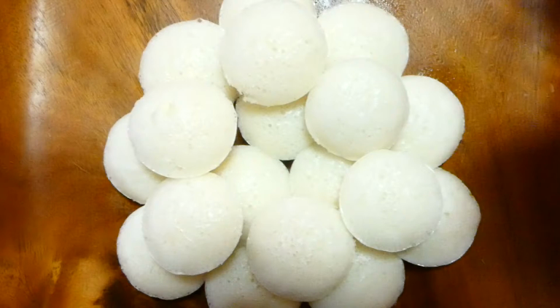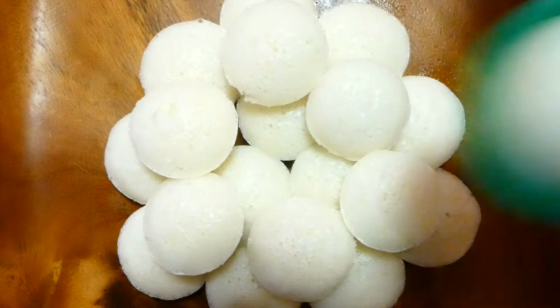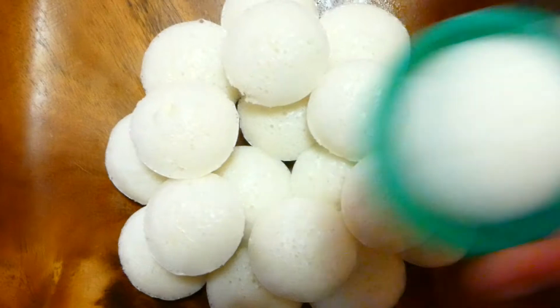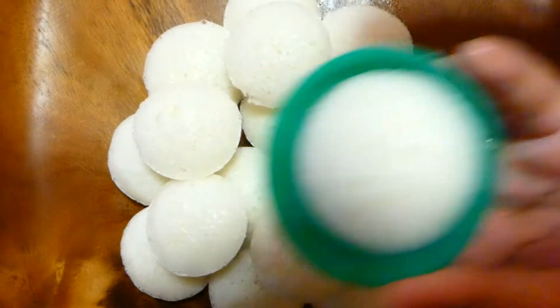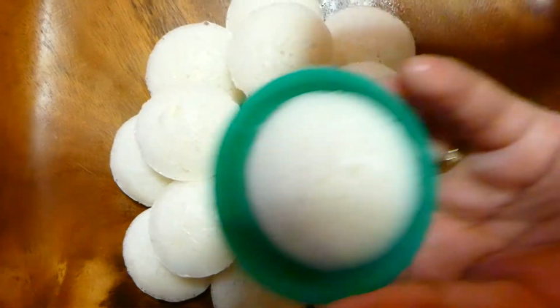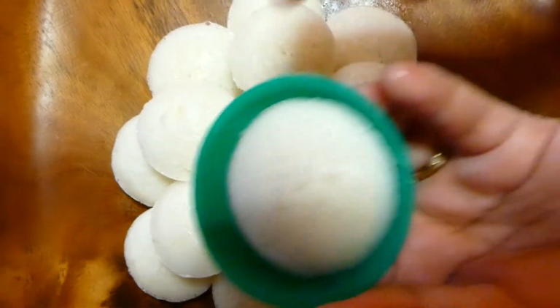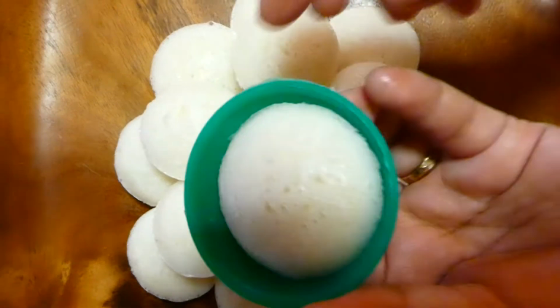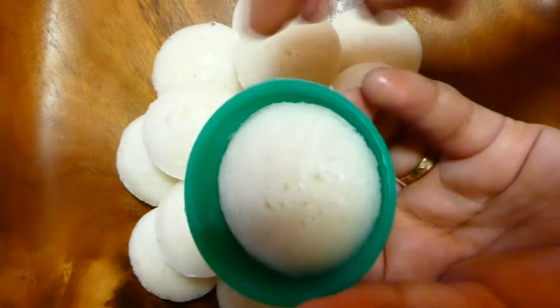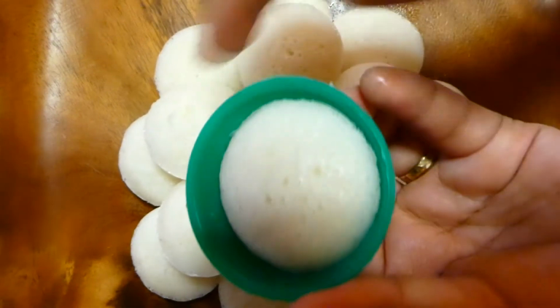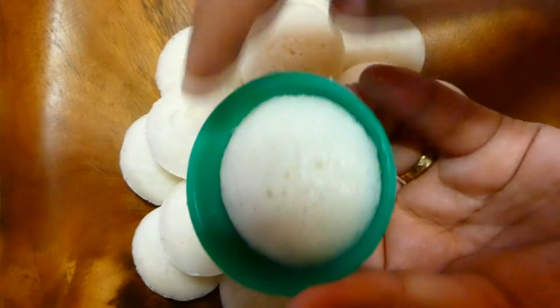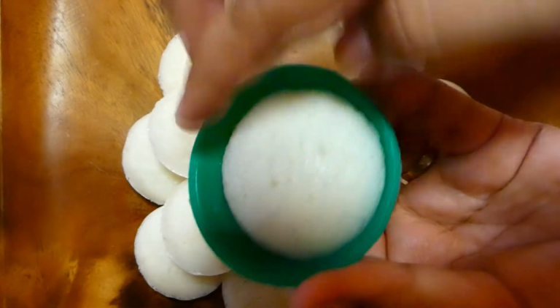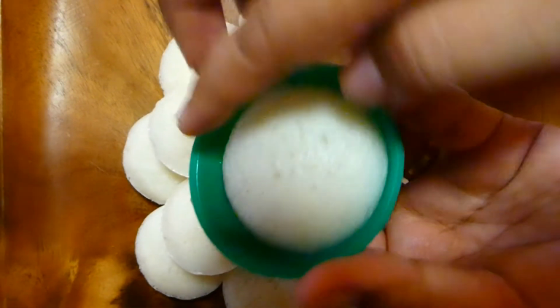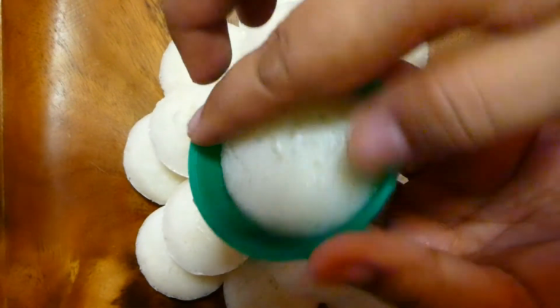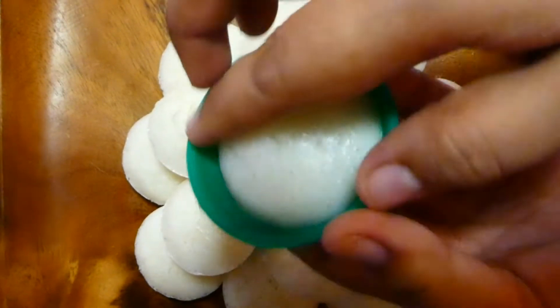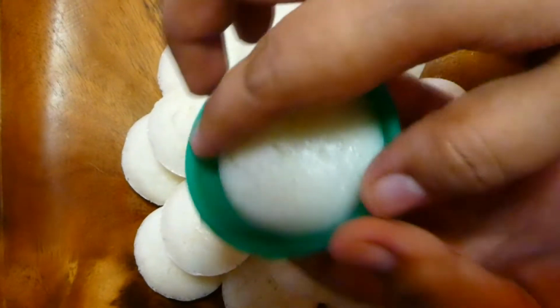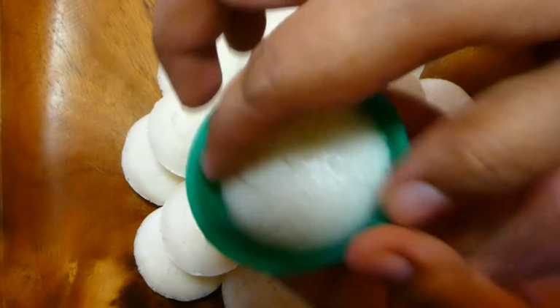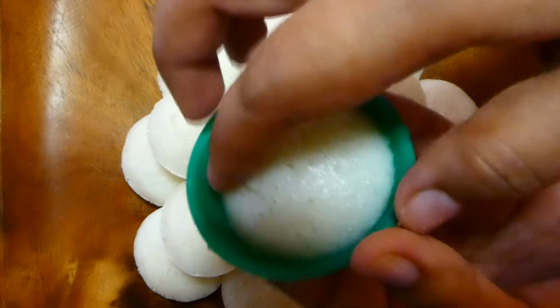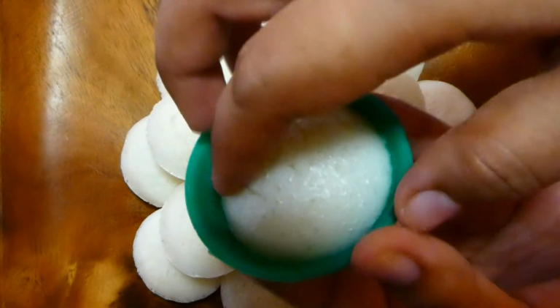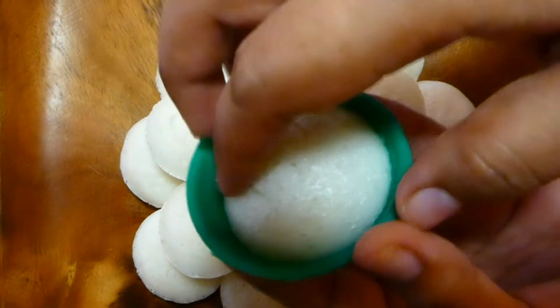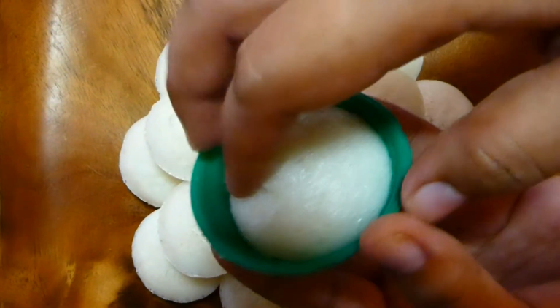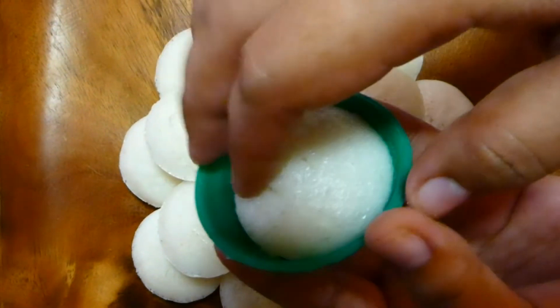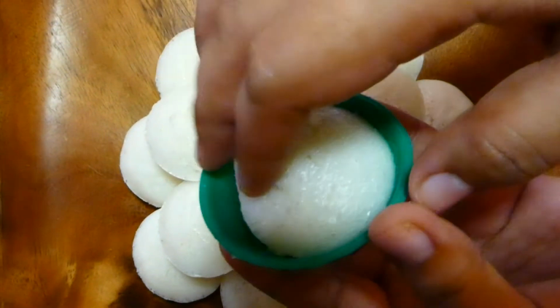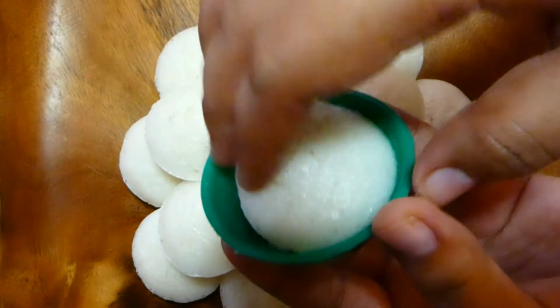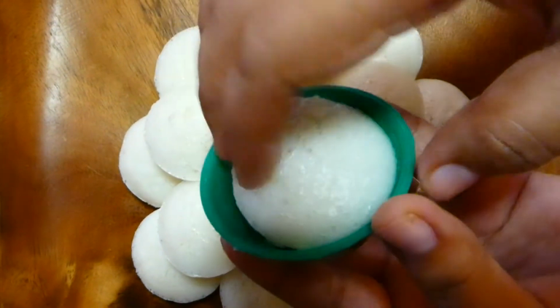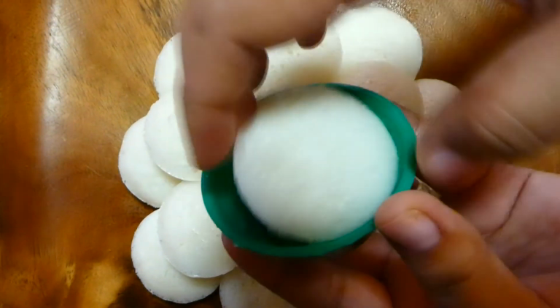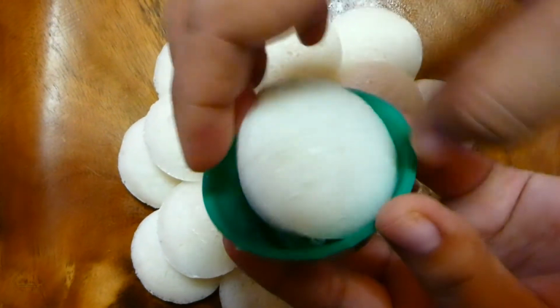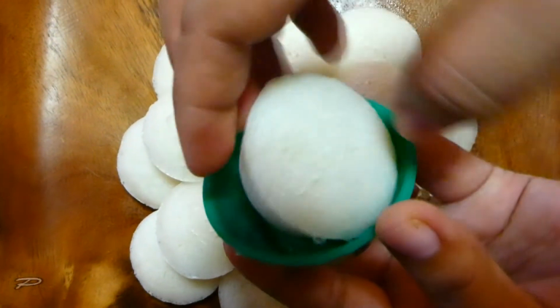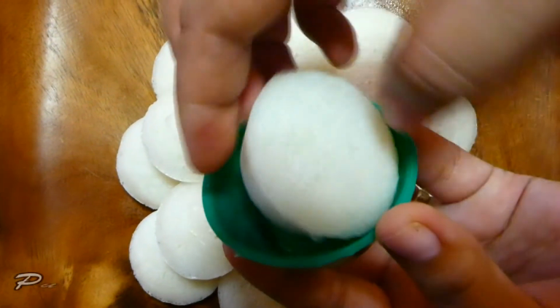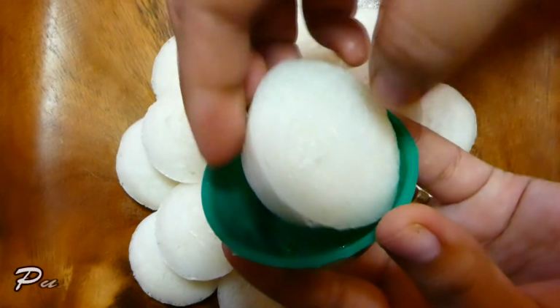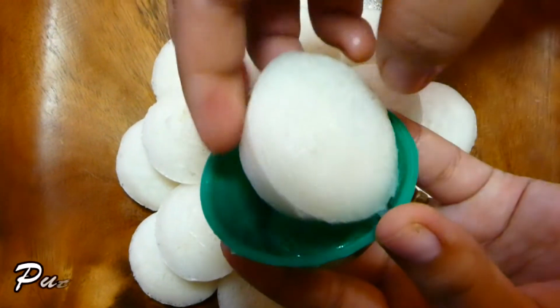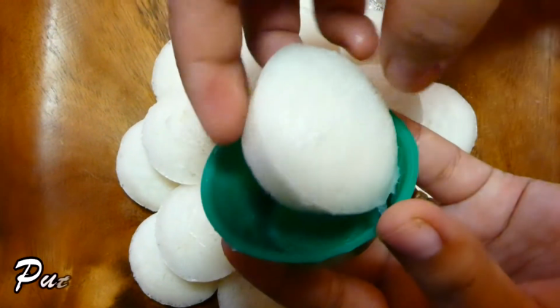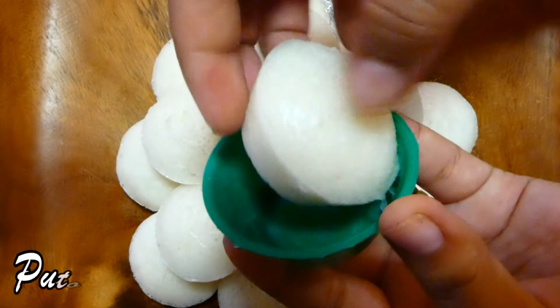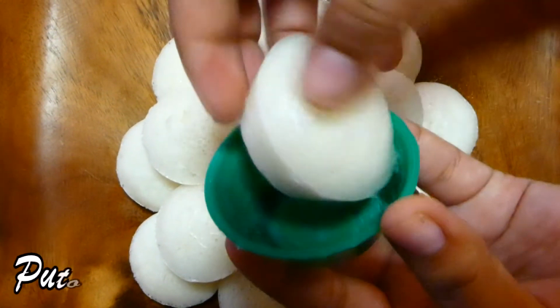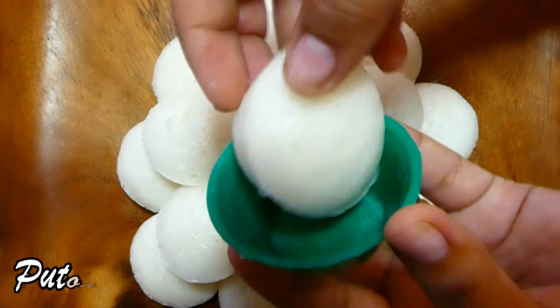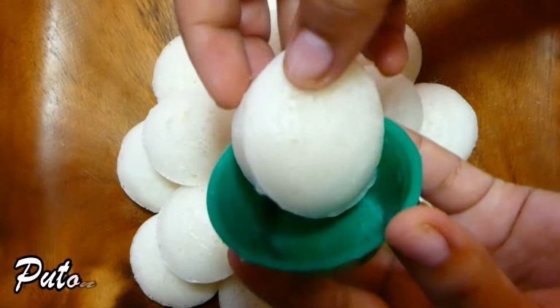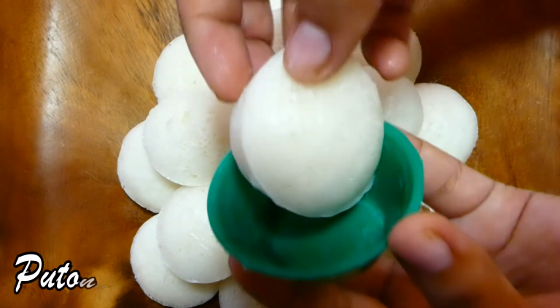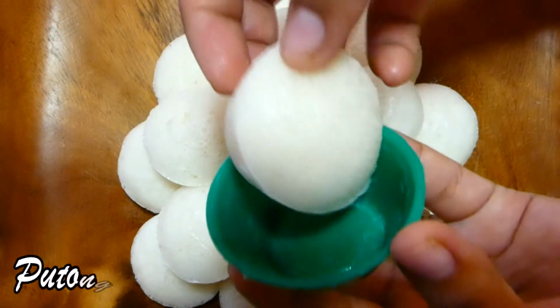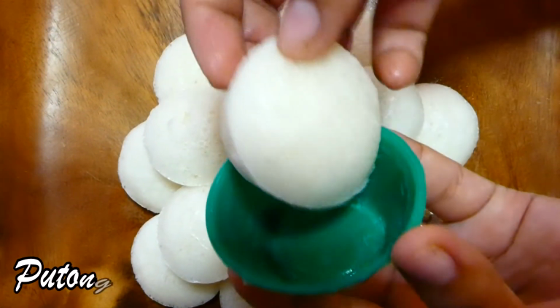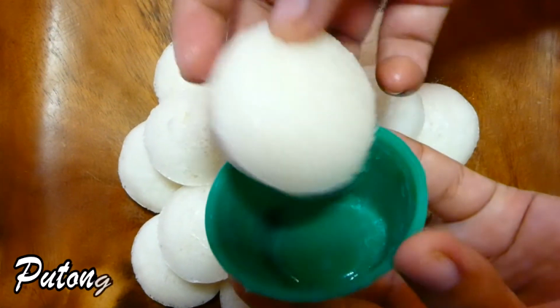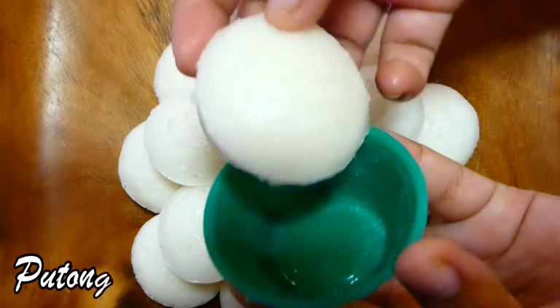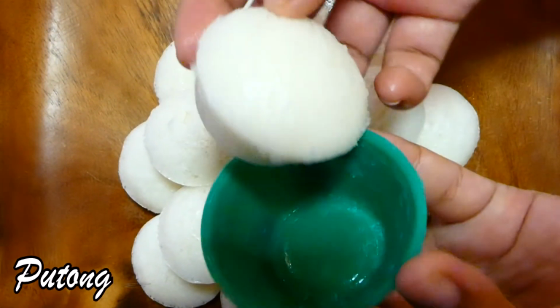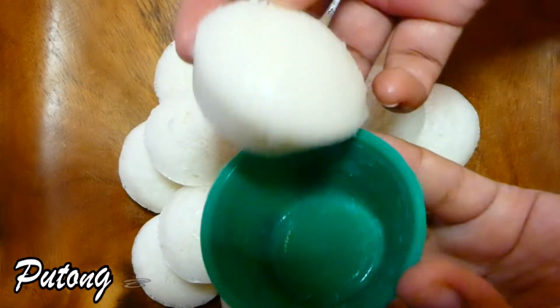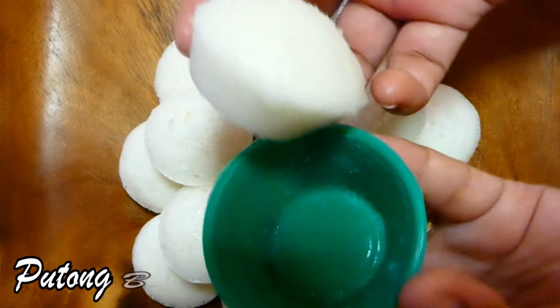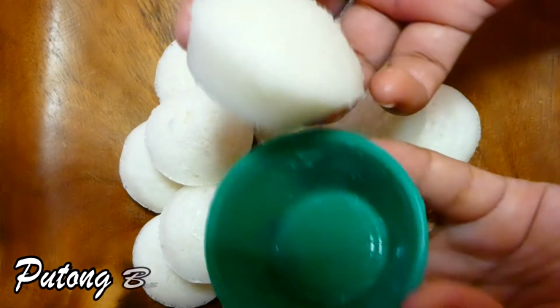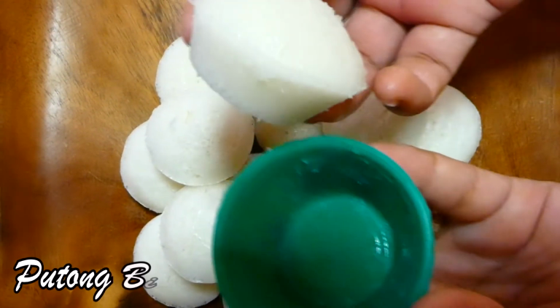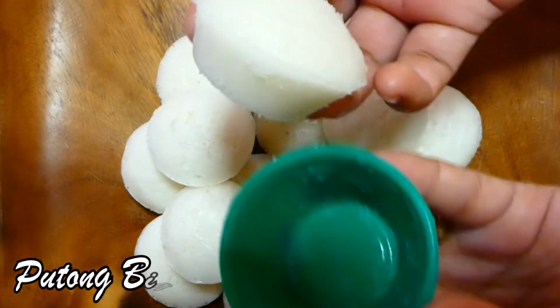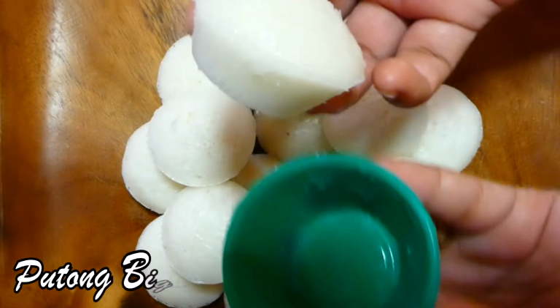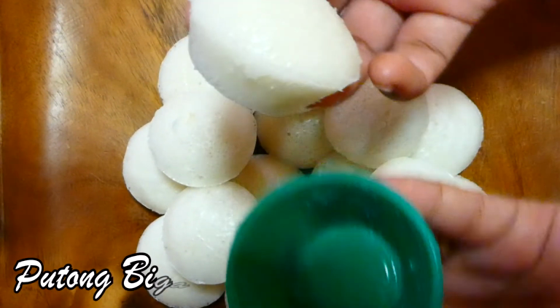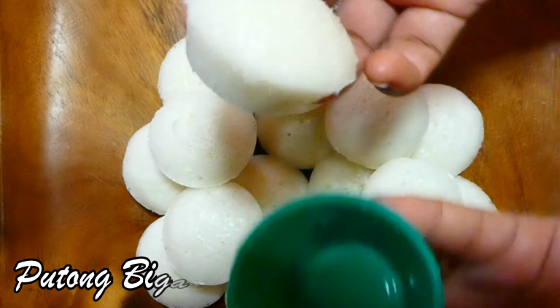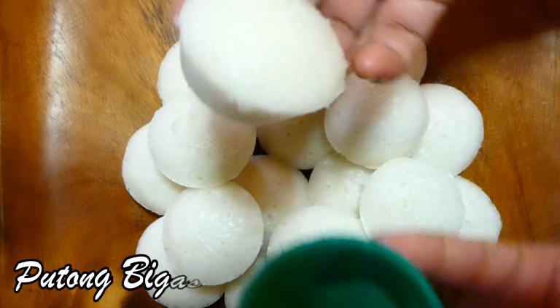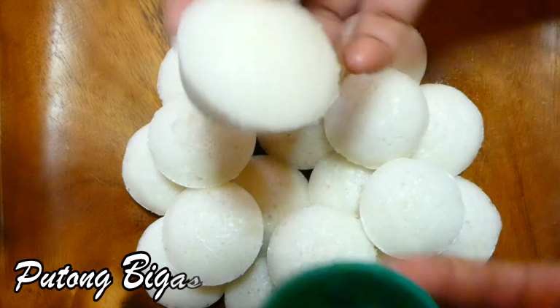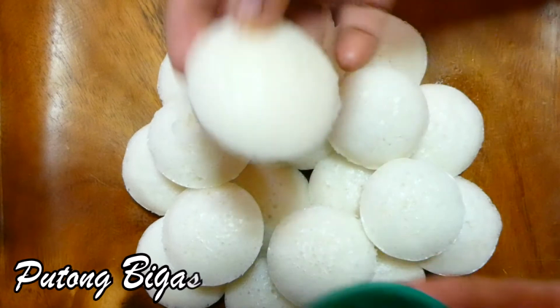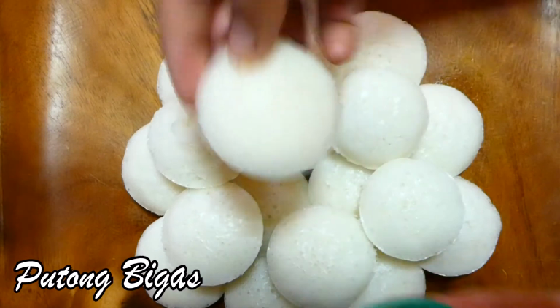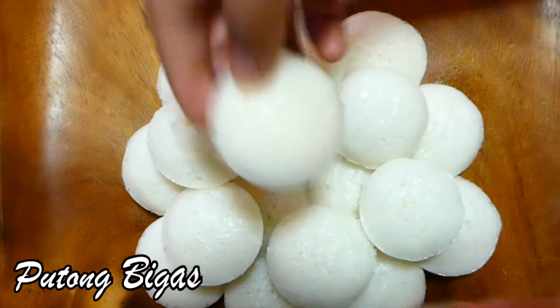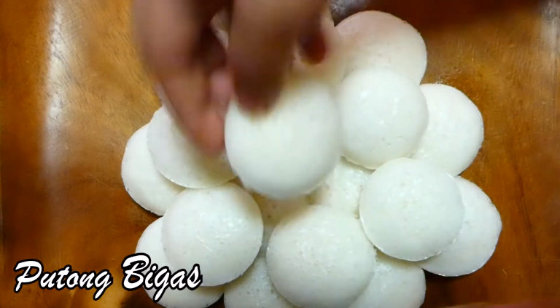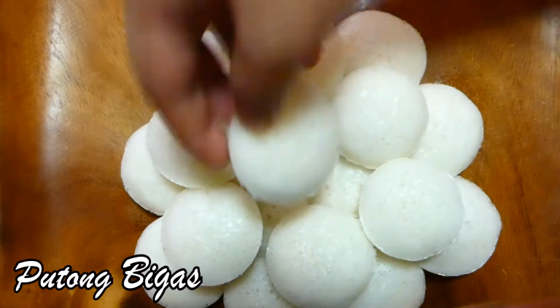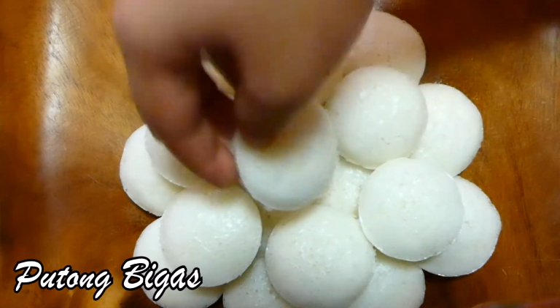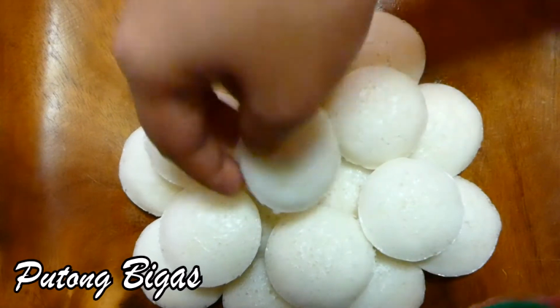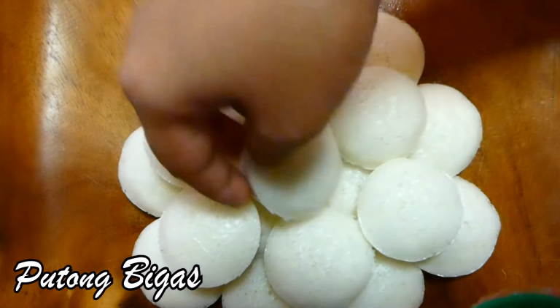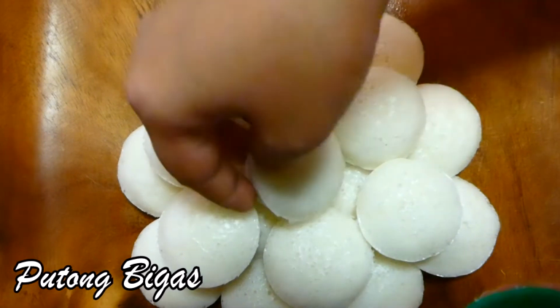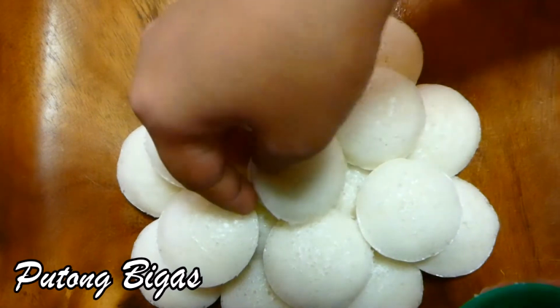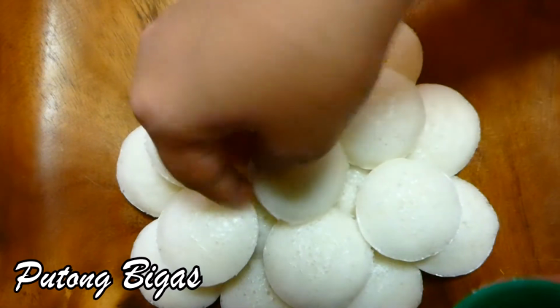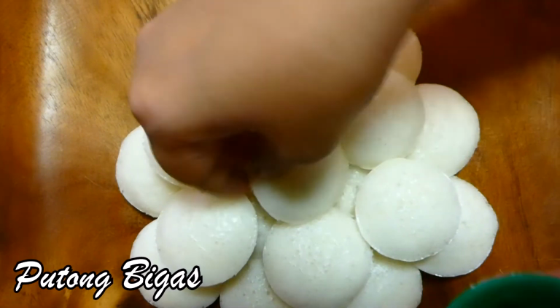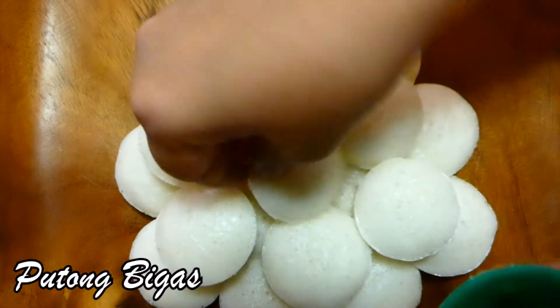Welcome to my channel! Today we are going to make Putong Bigas!